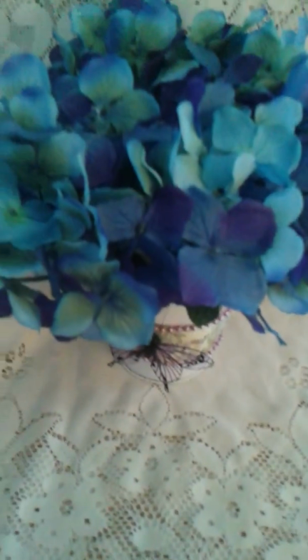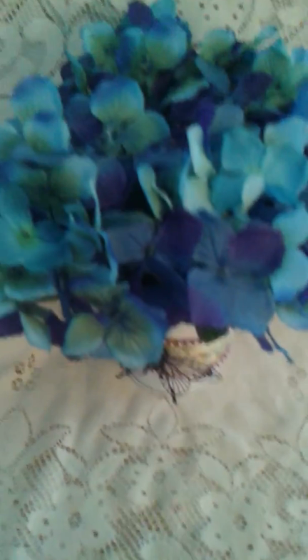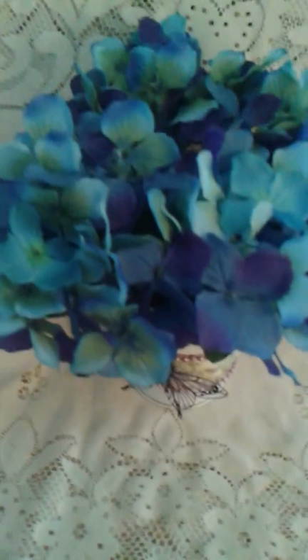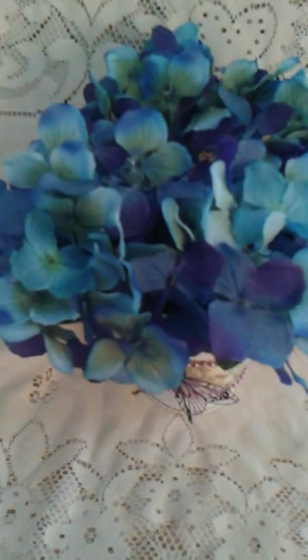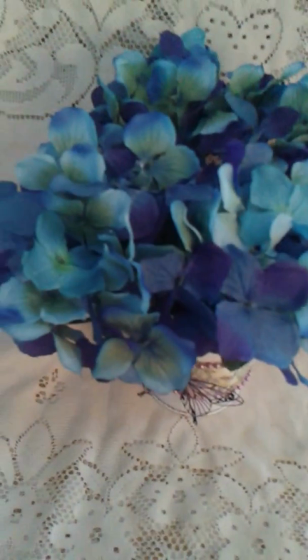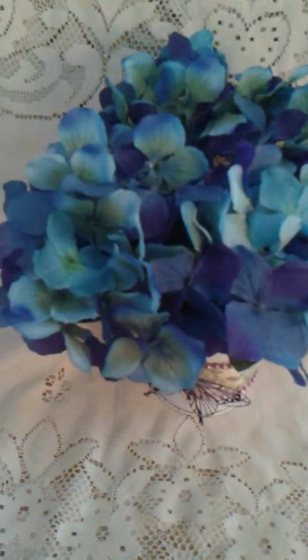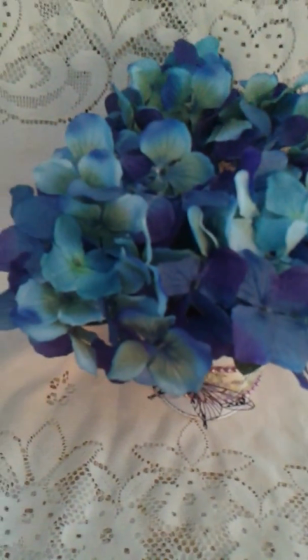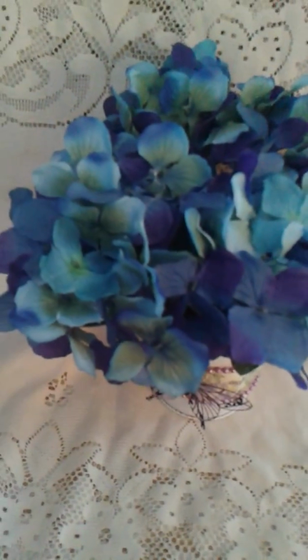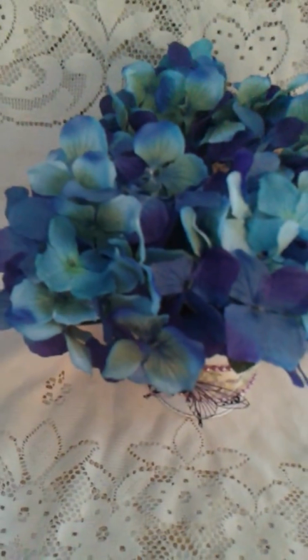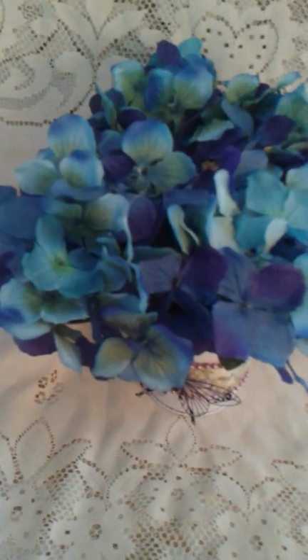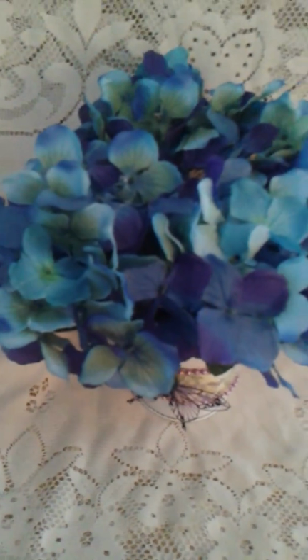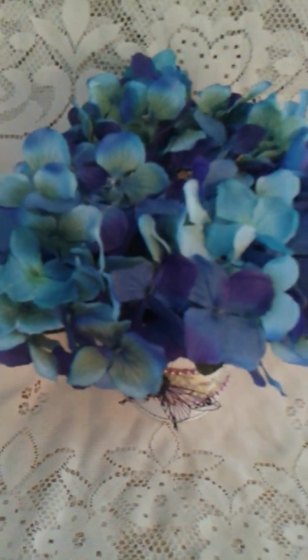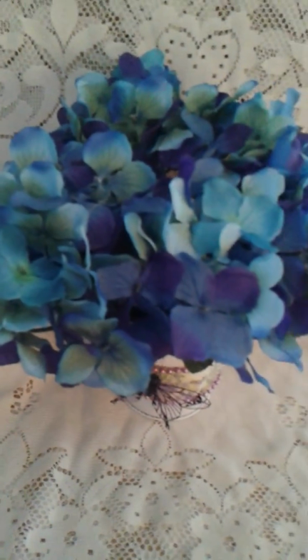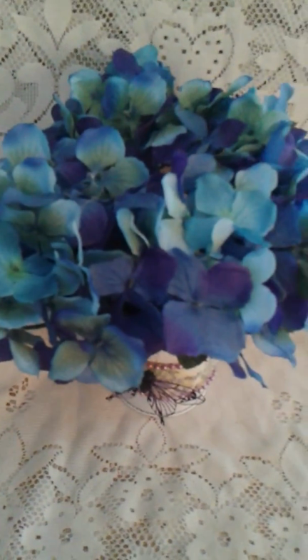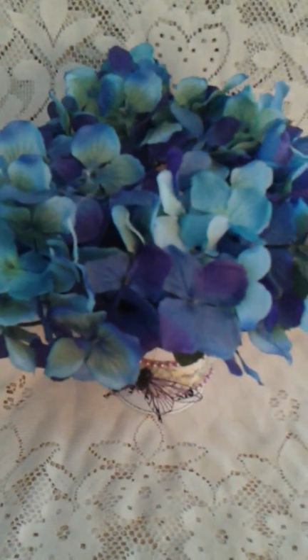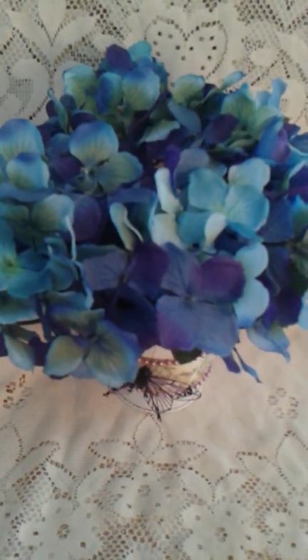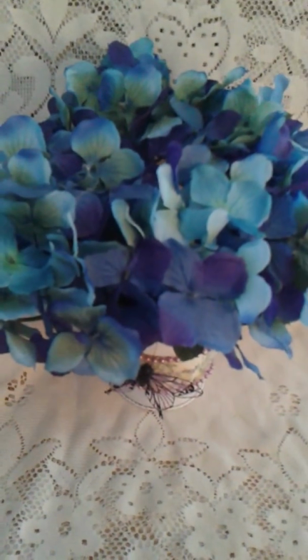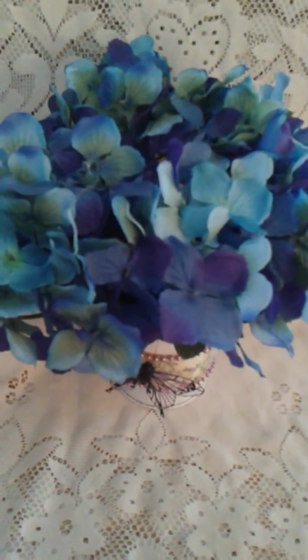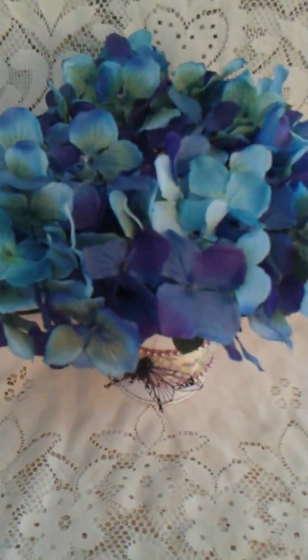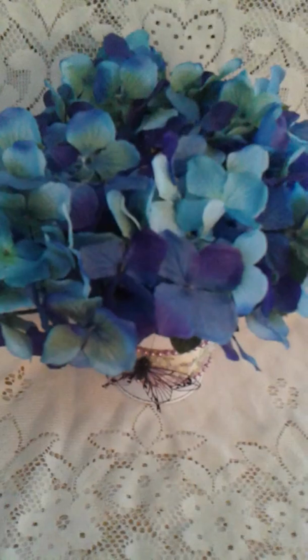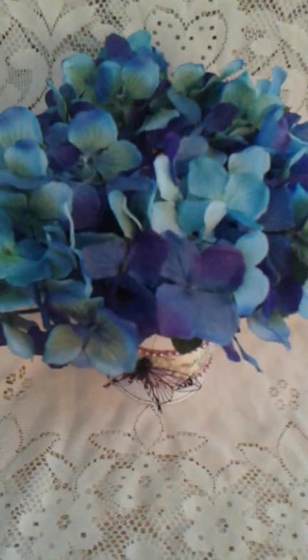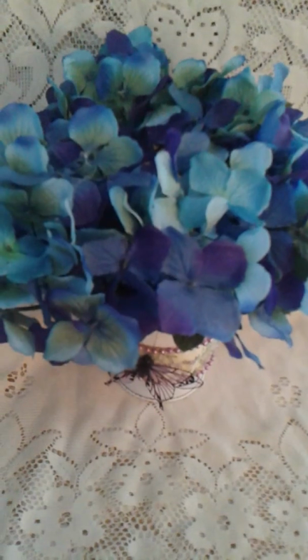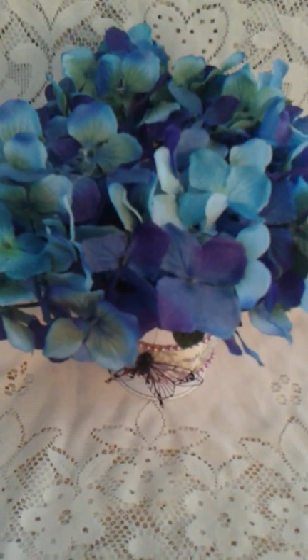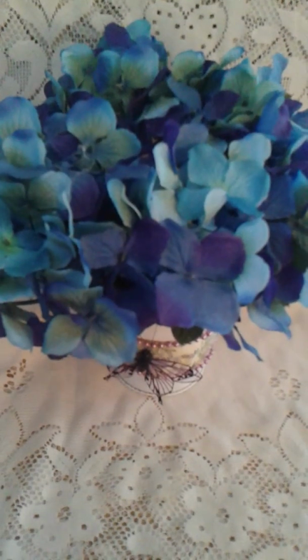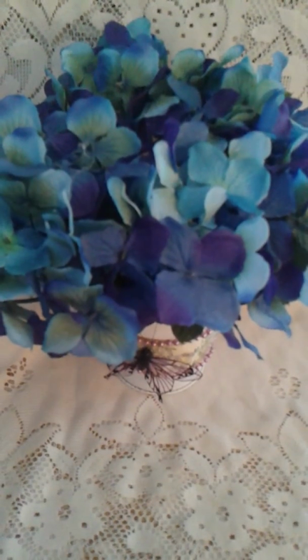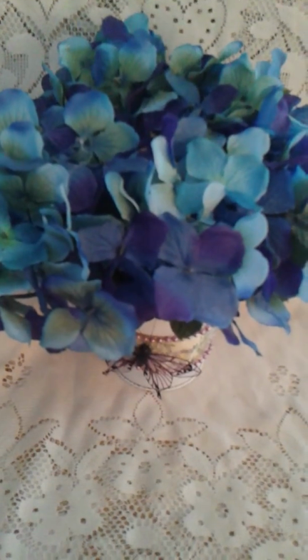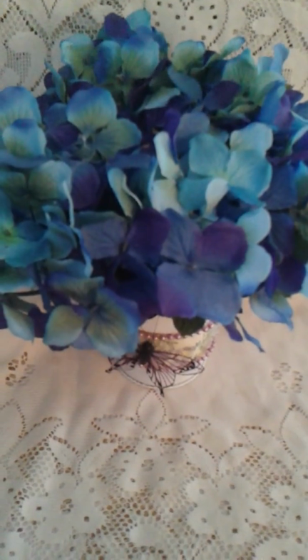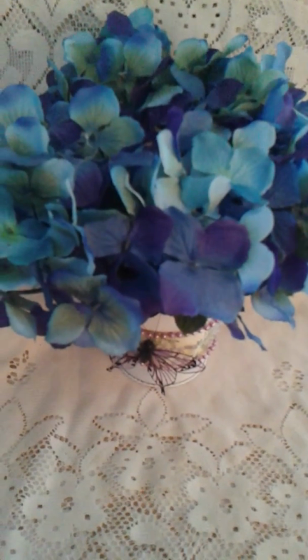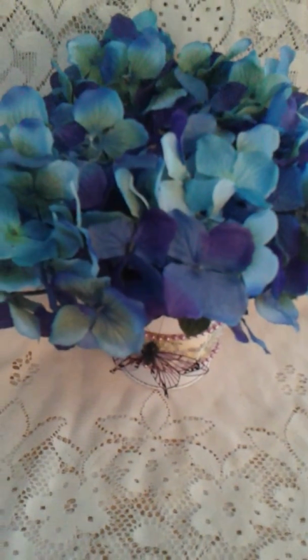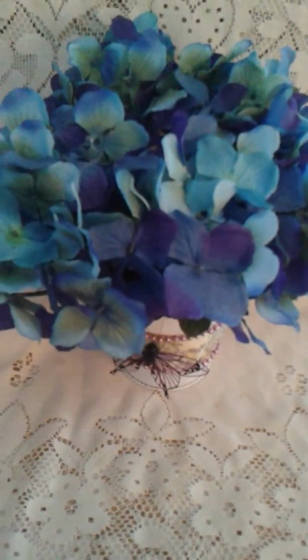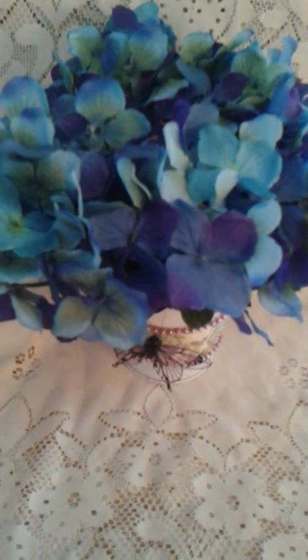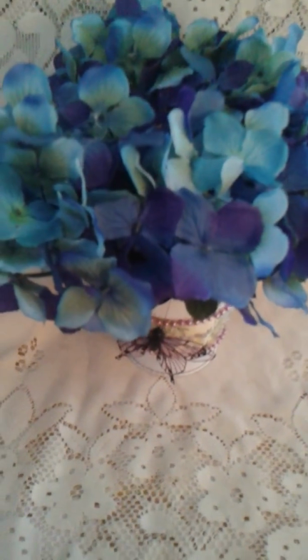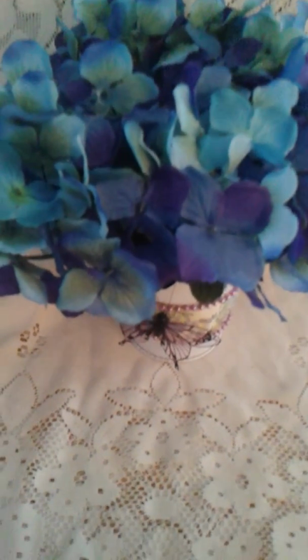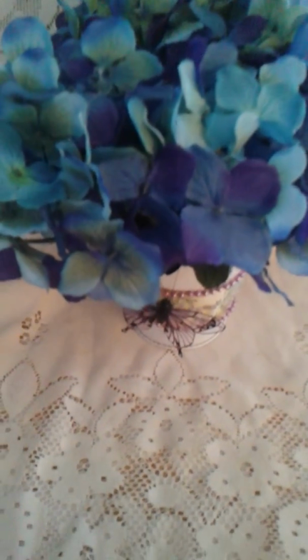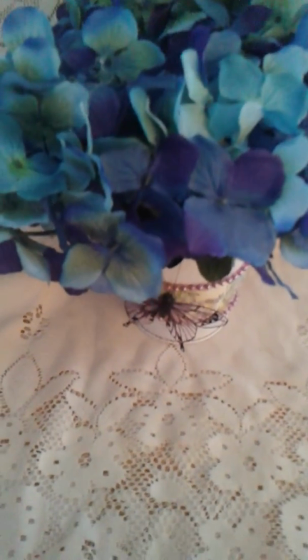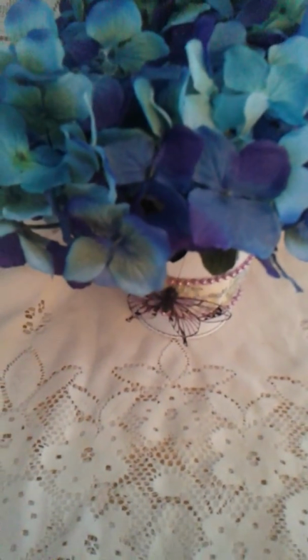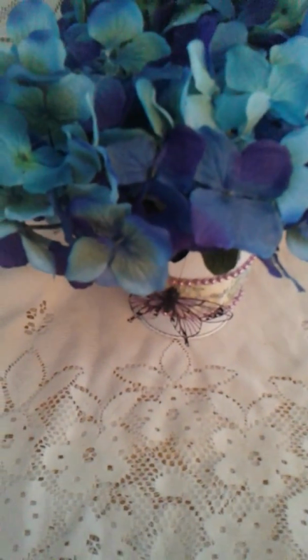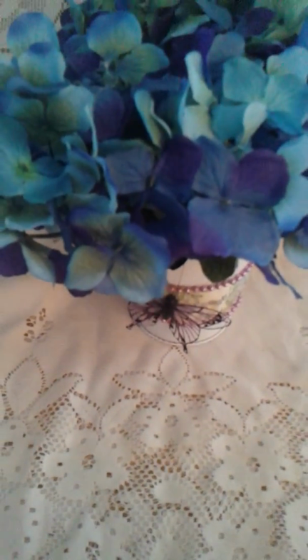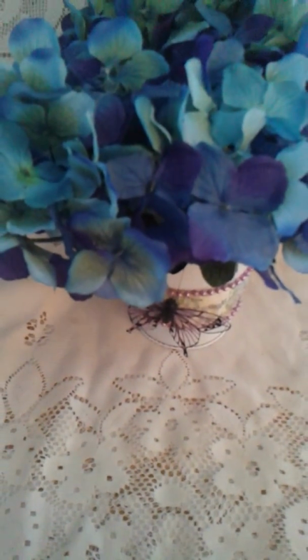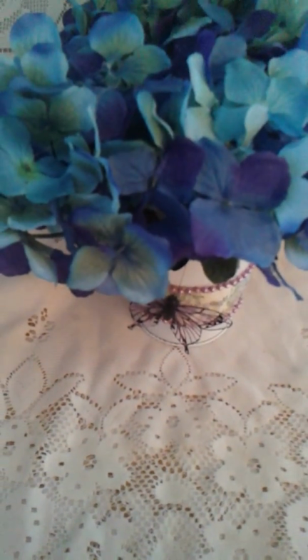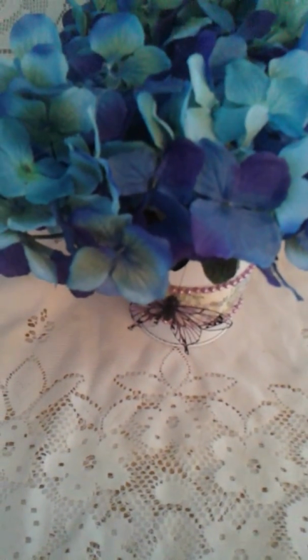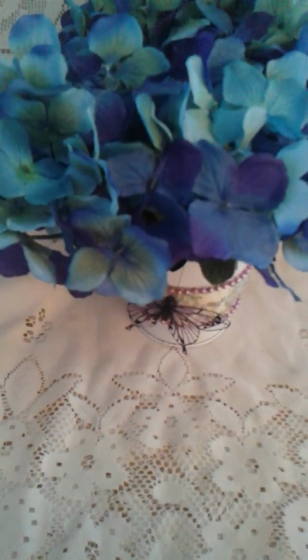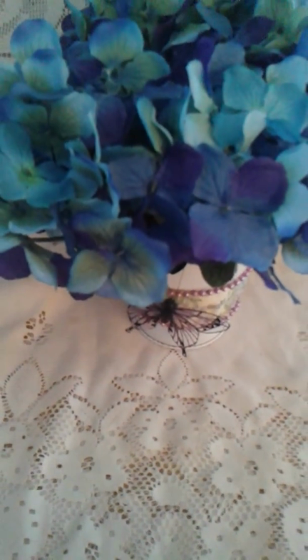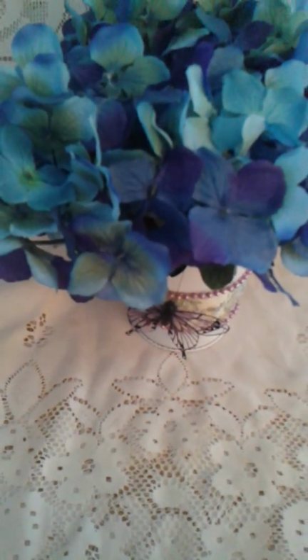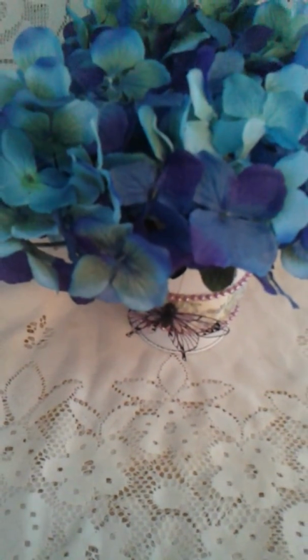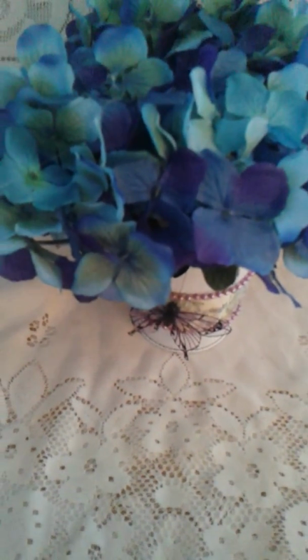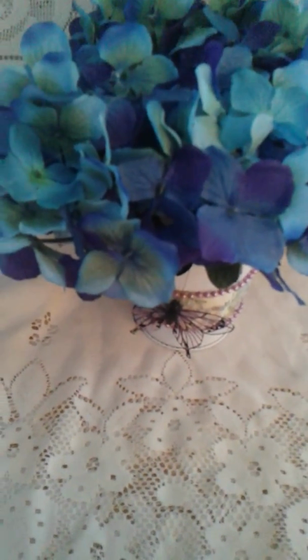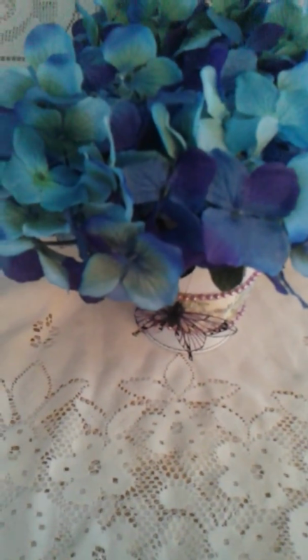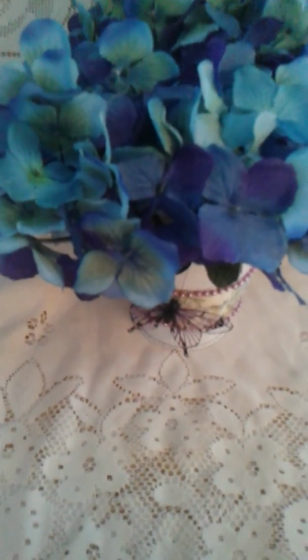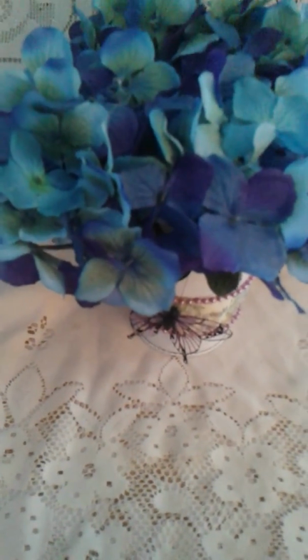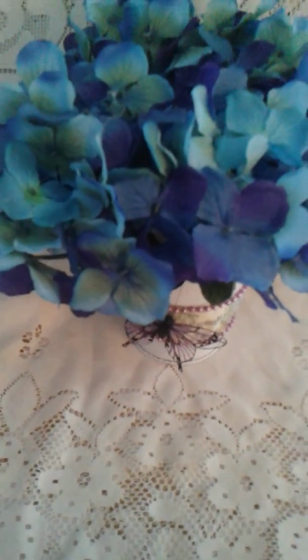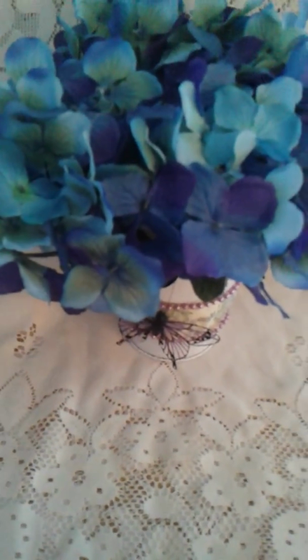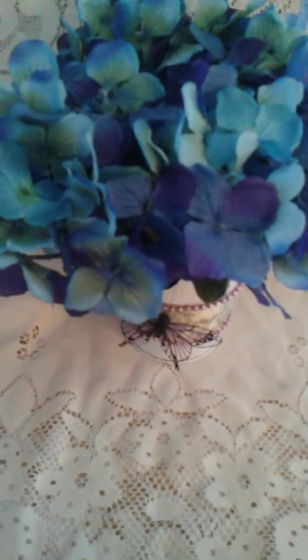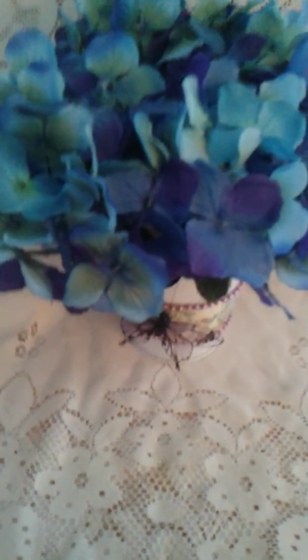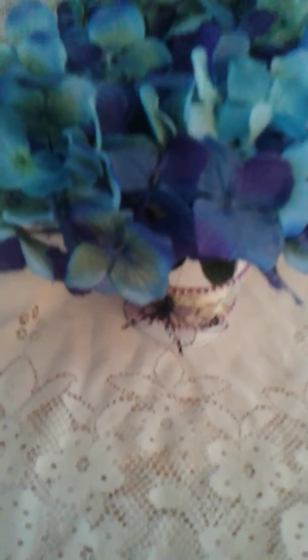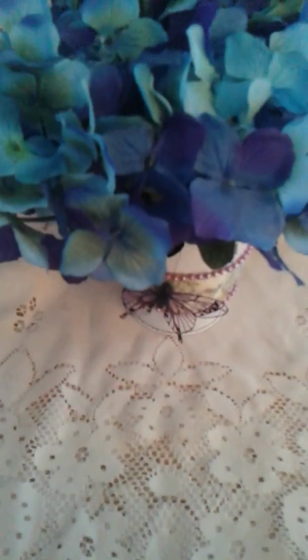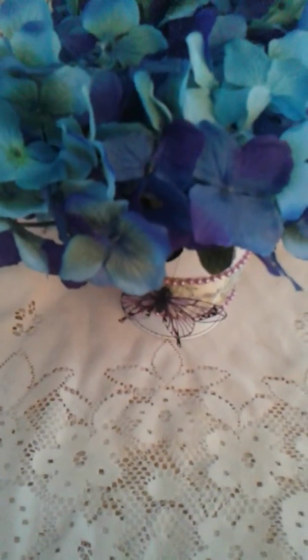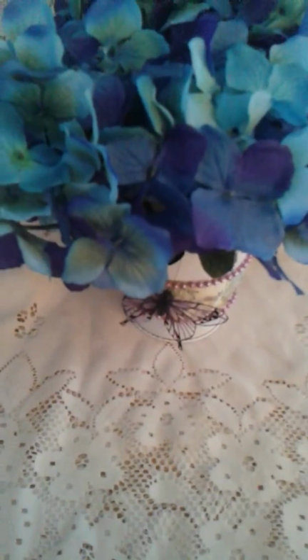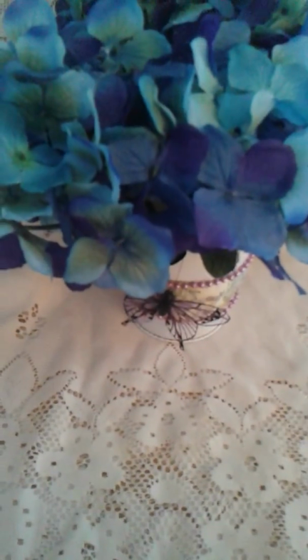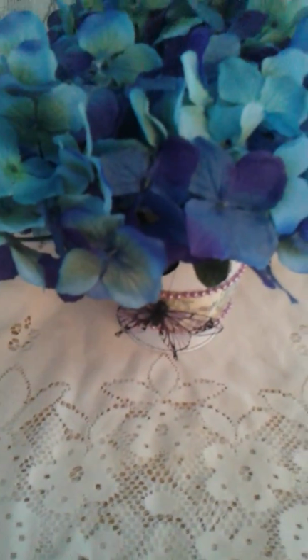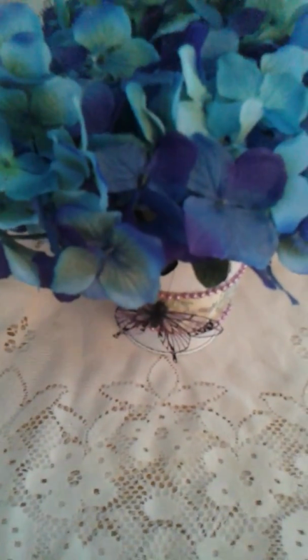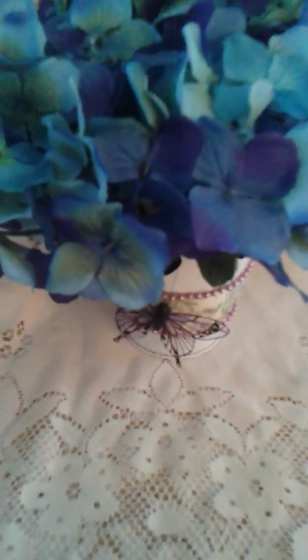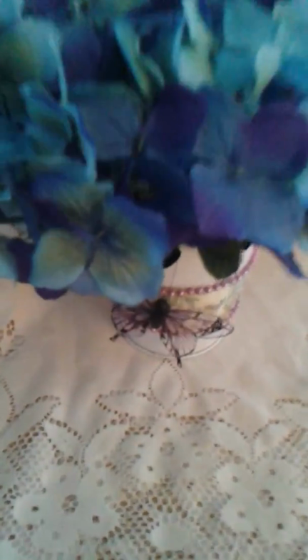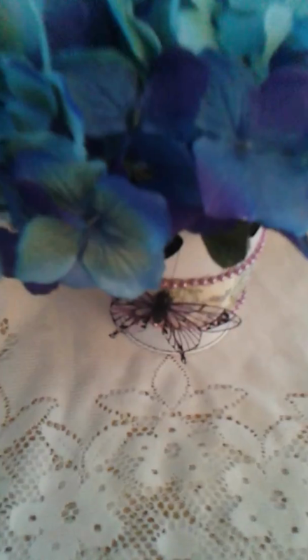I filled it with these purple and blue pansy flowers. I love them — they were so springy and summery.